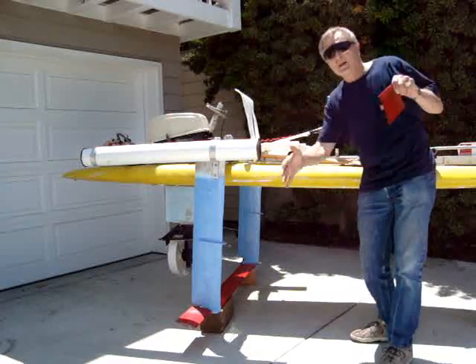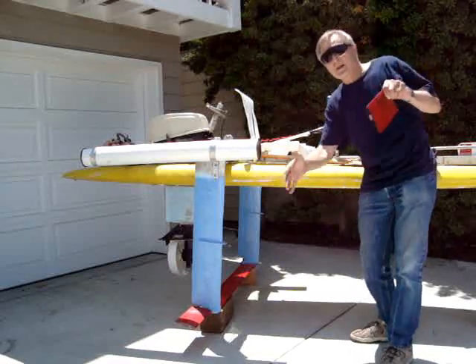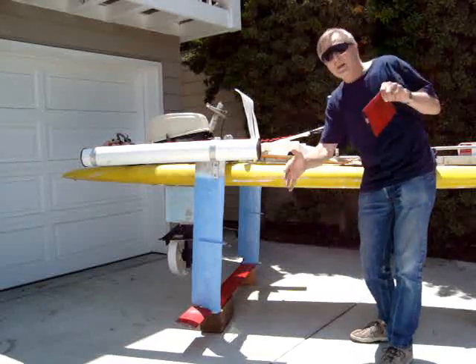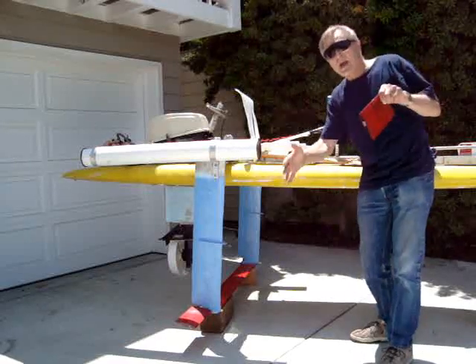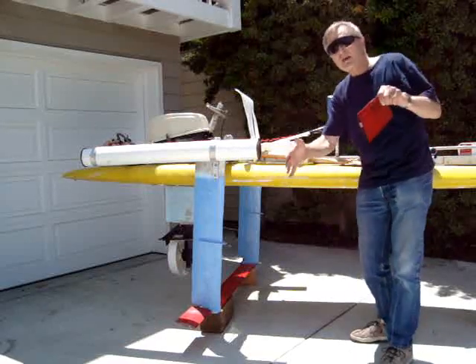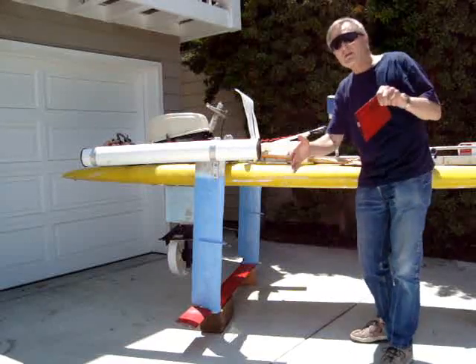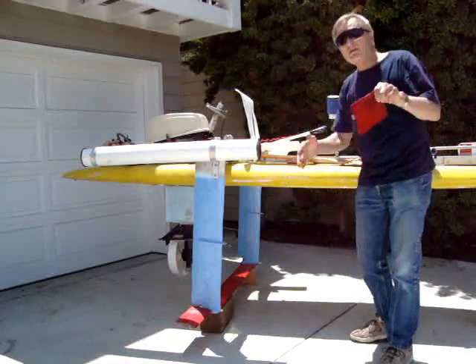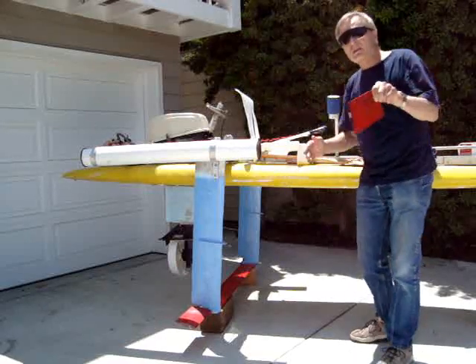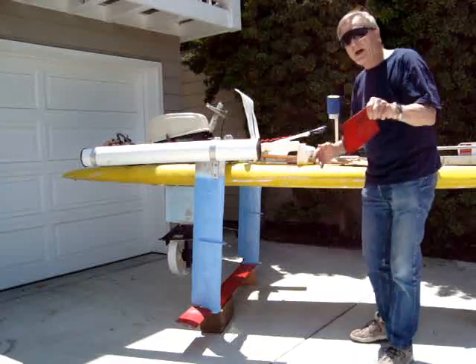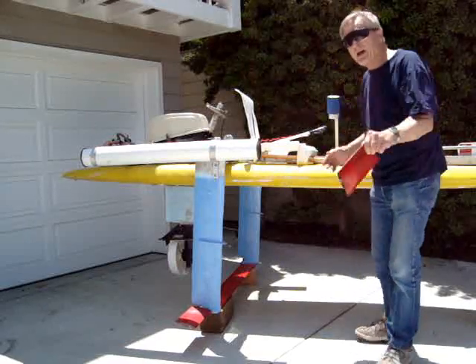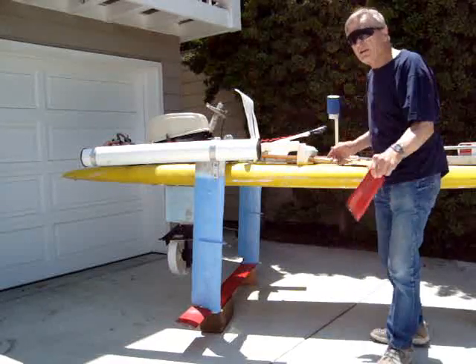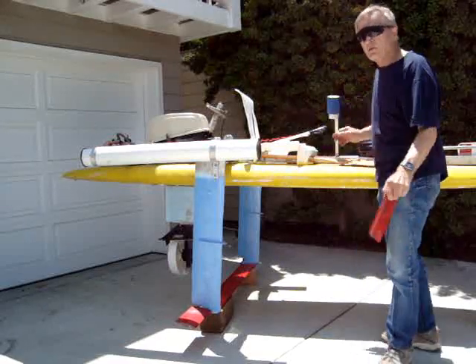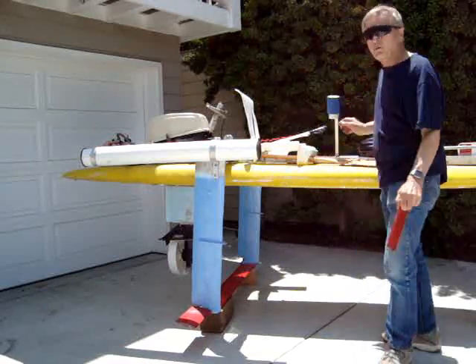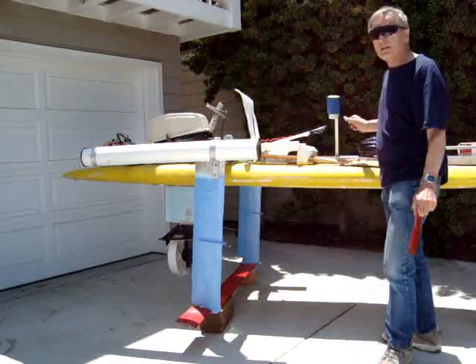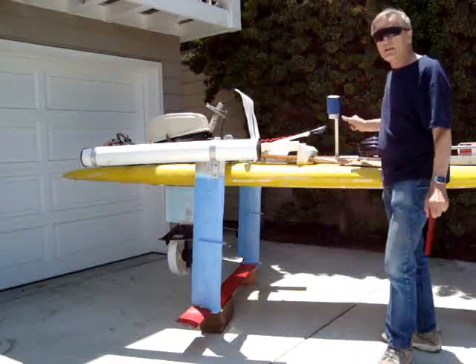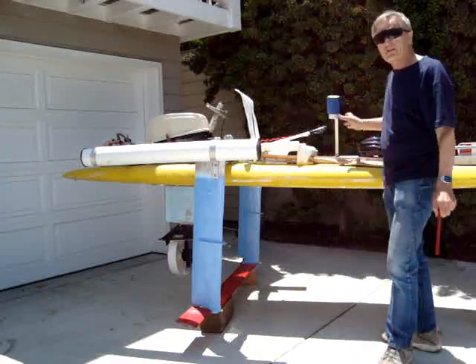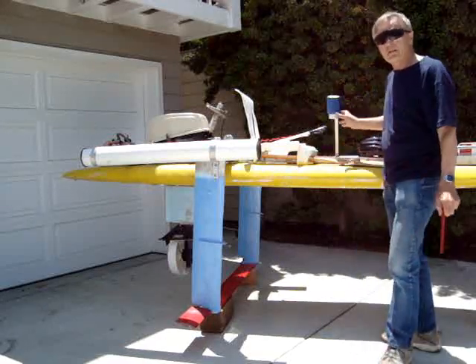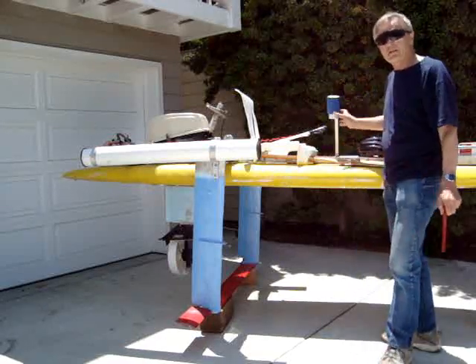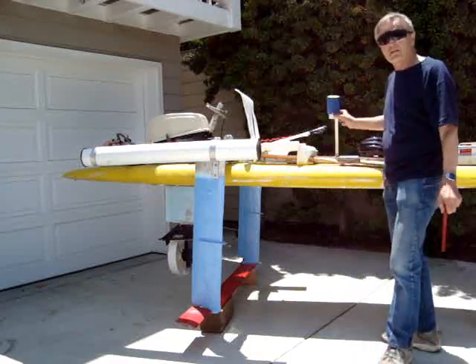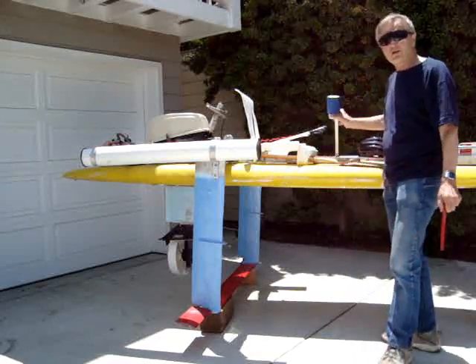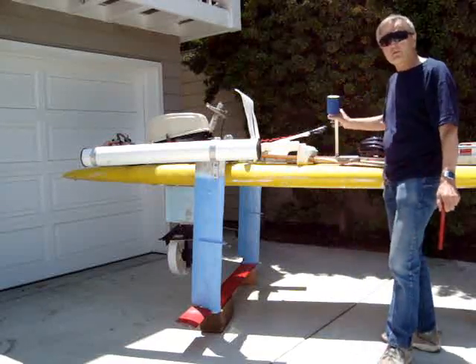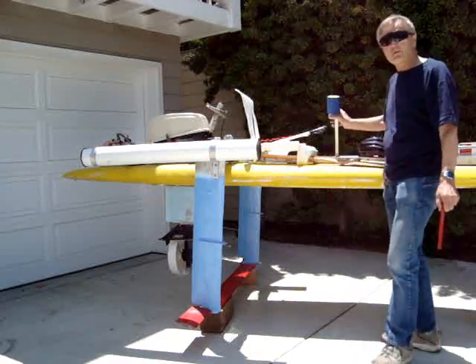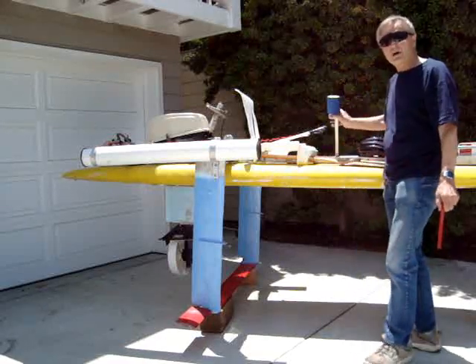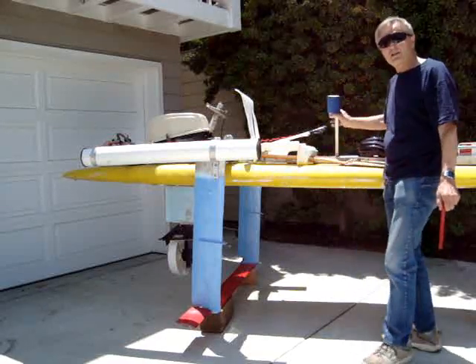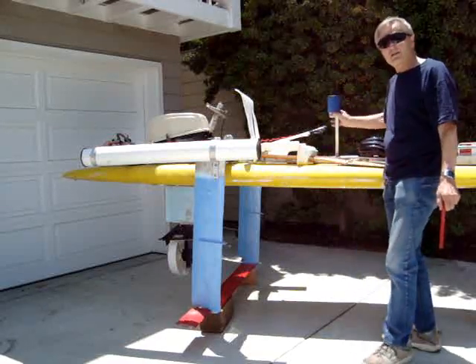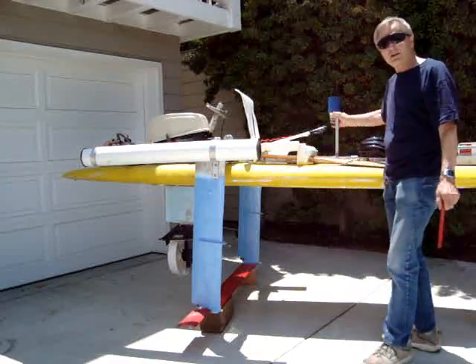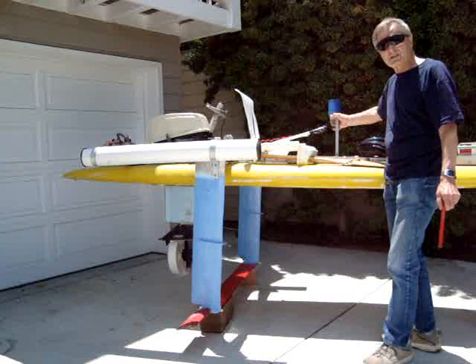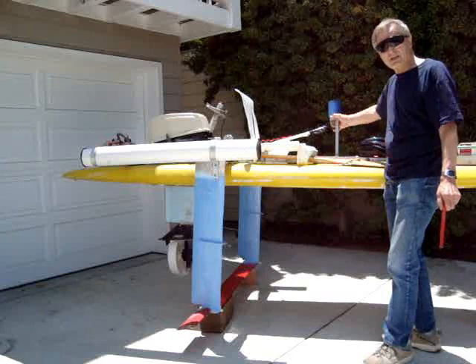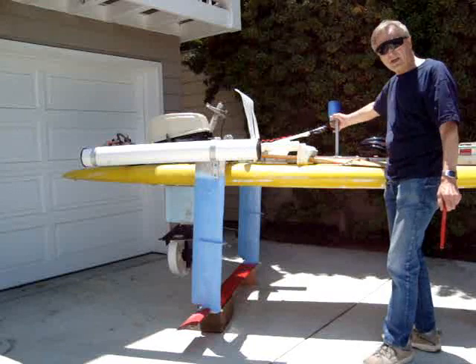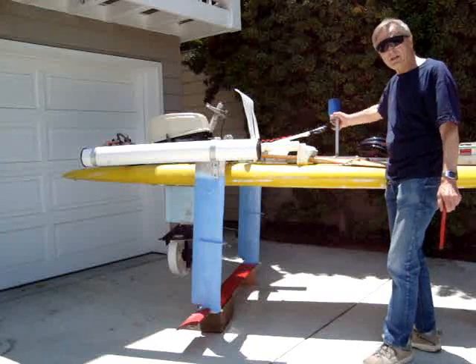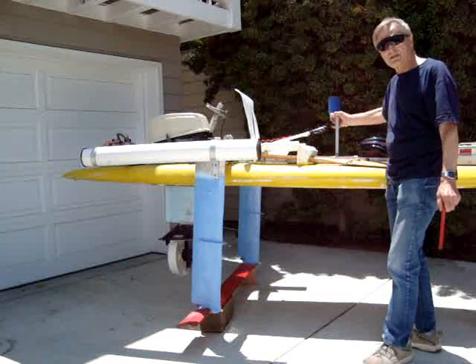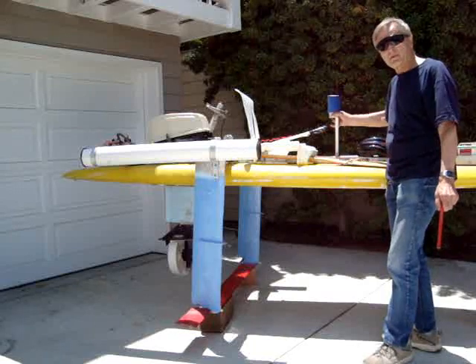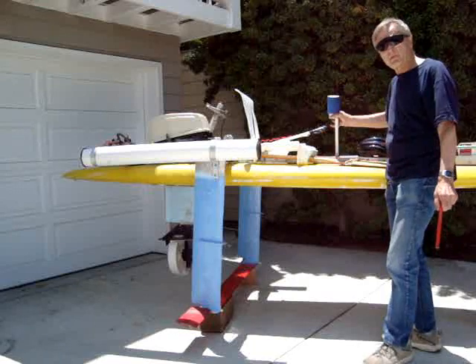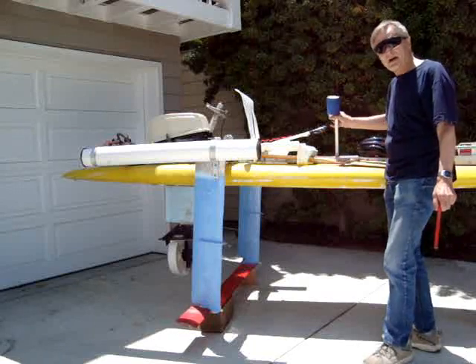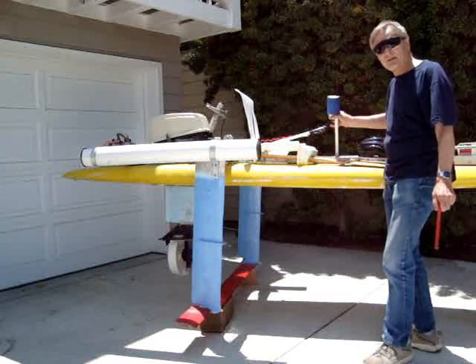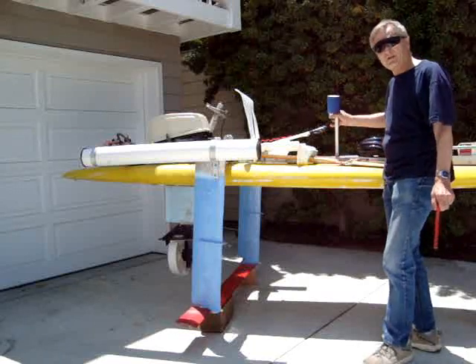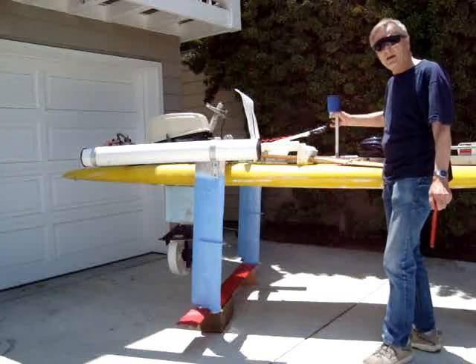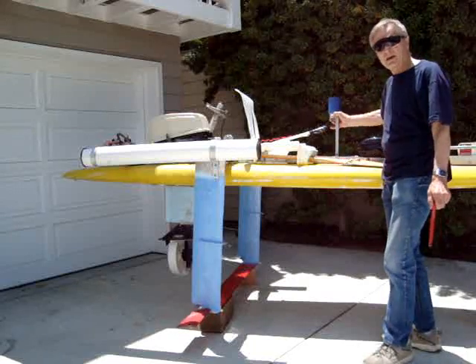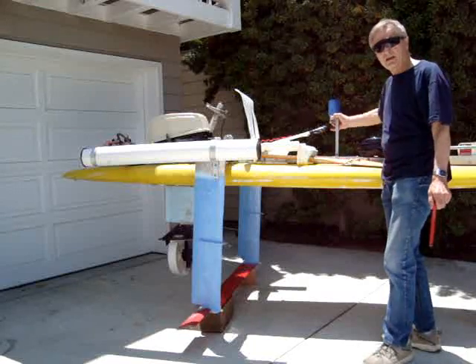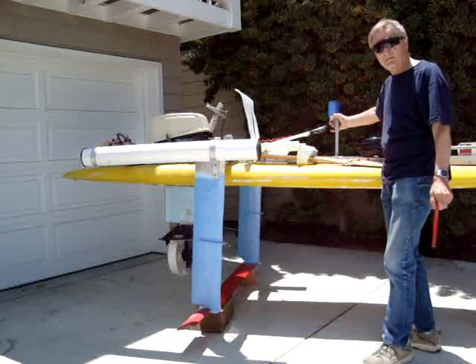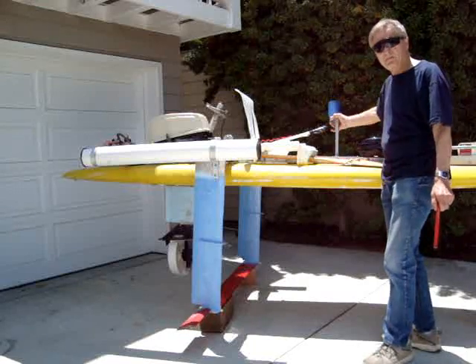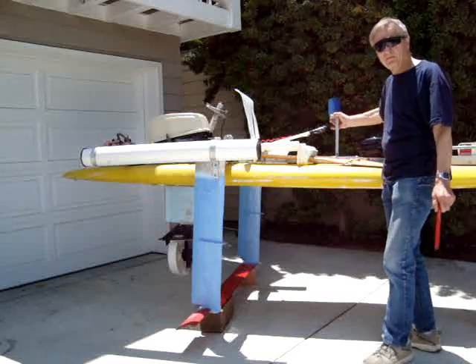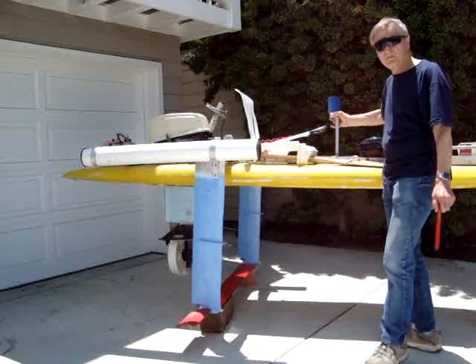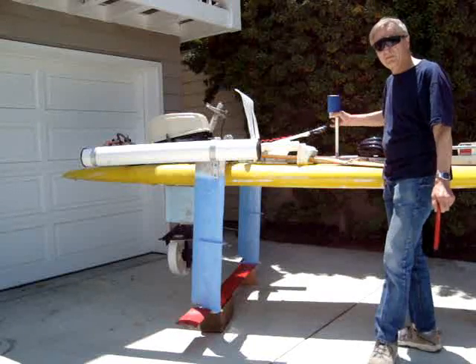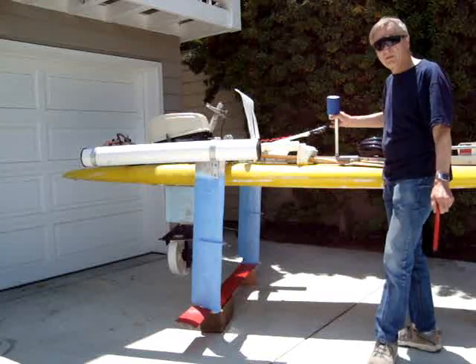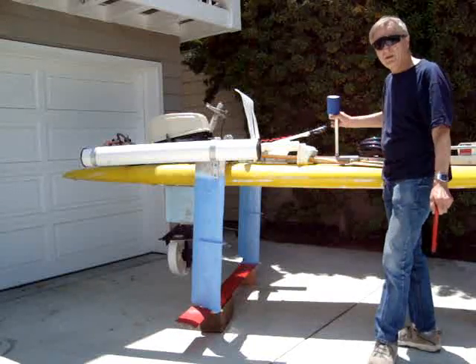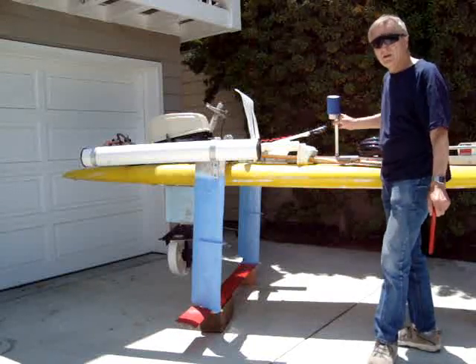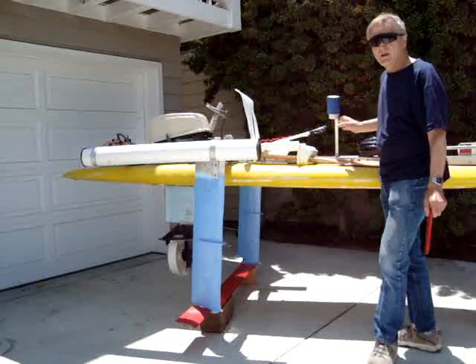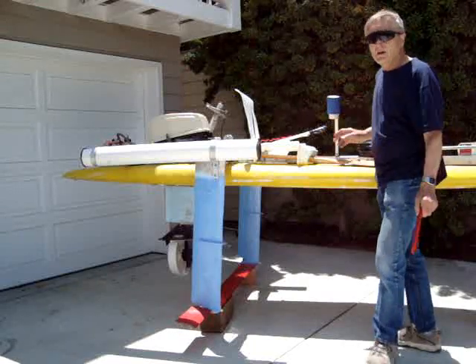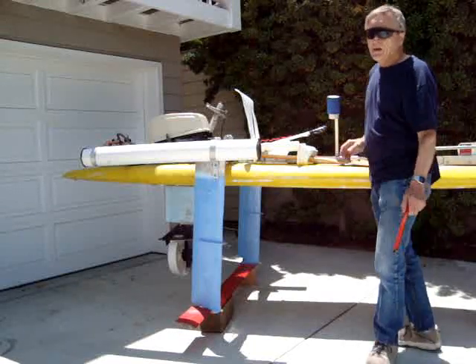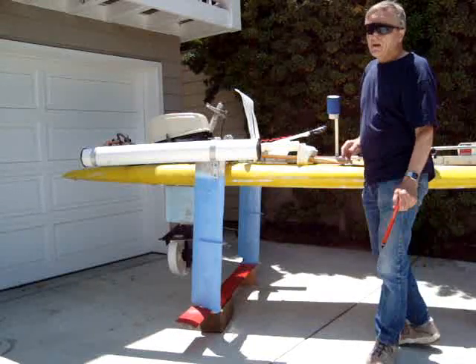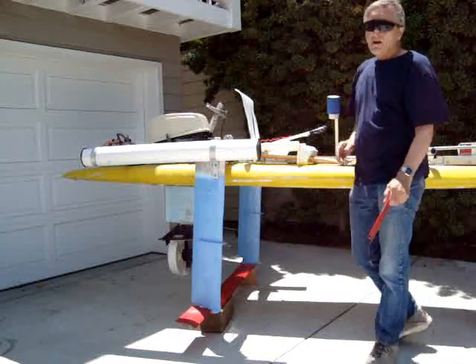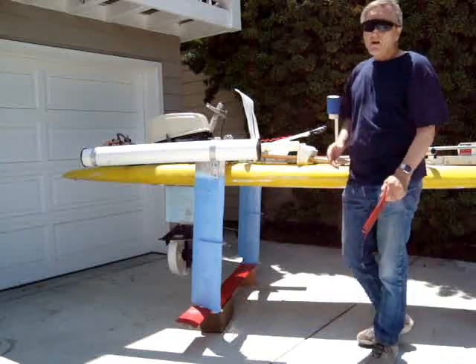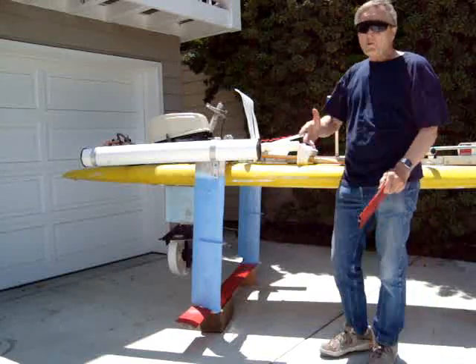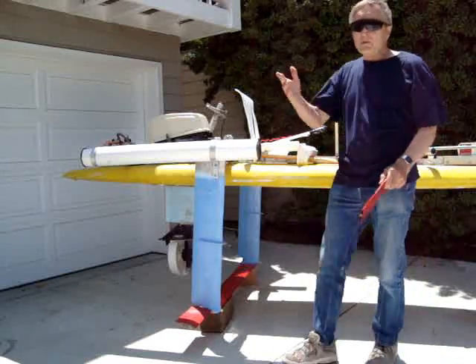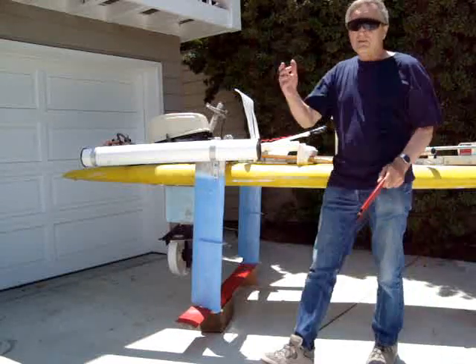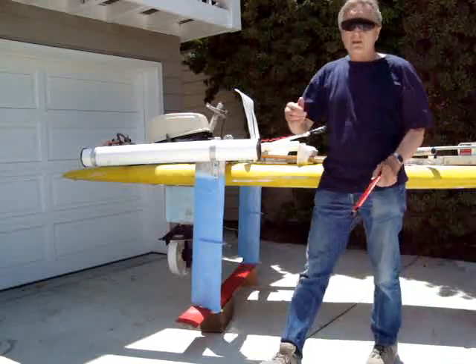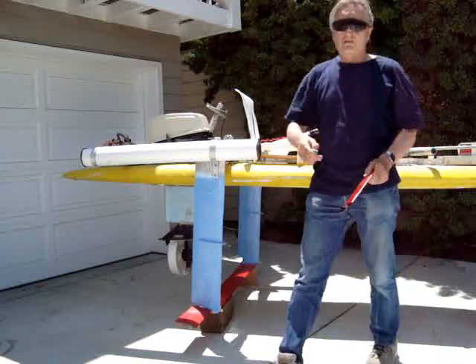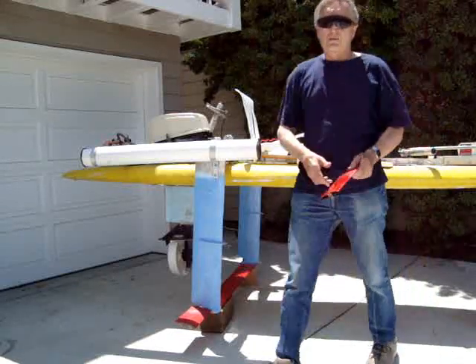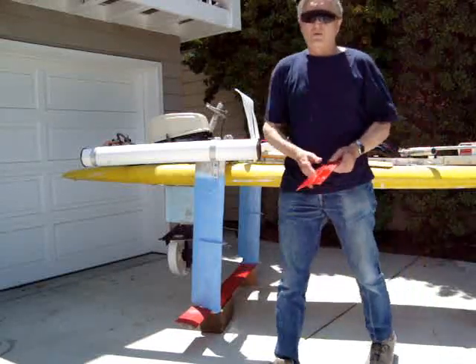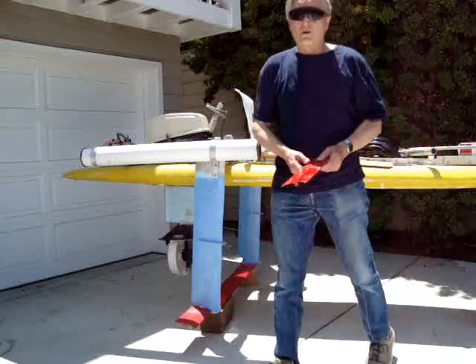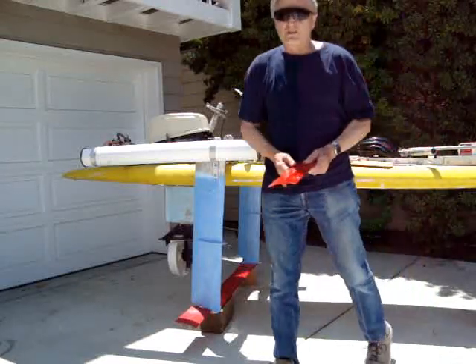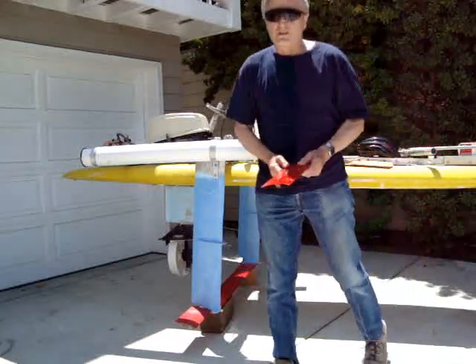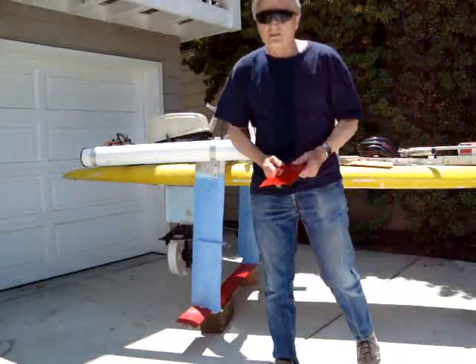The angle of attack of the winglets is determined by the joystick held in the pilot's hand. I hope this answers your question.